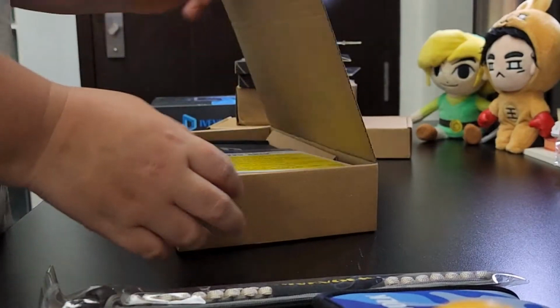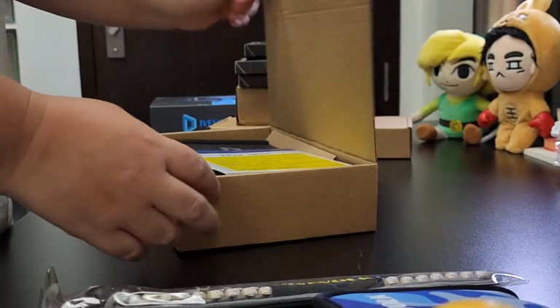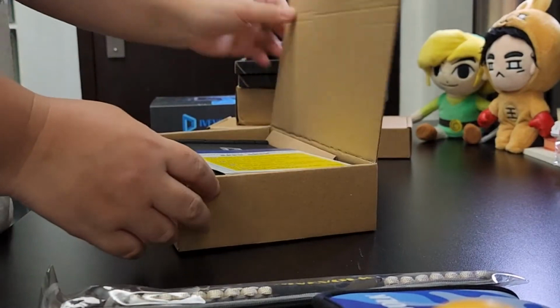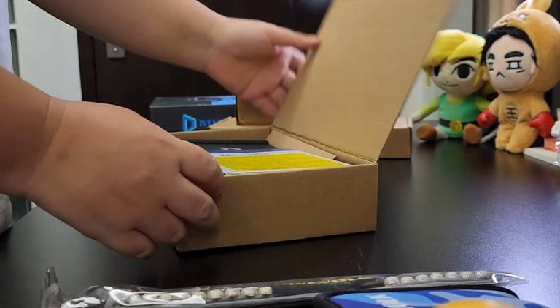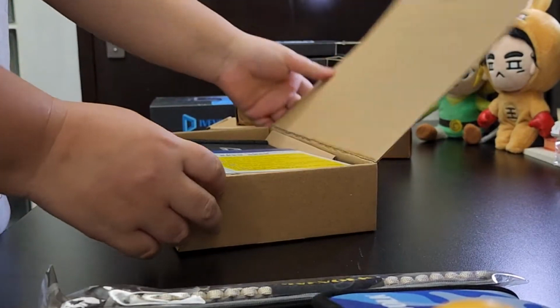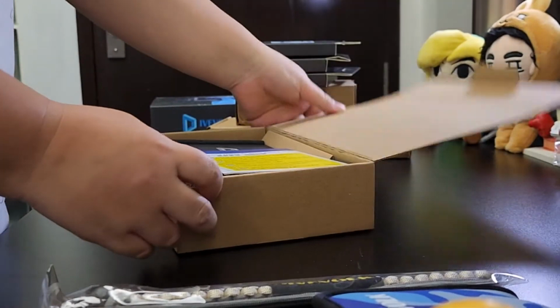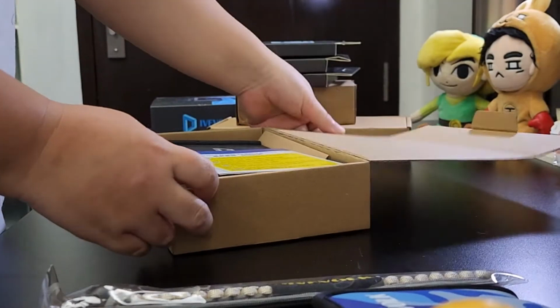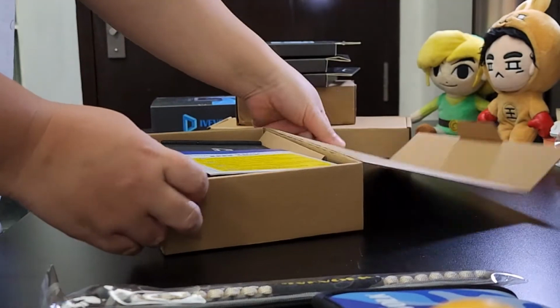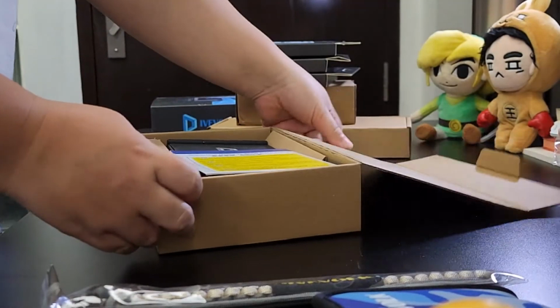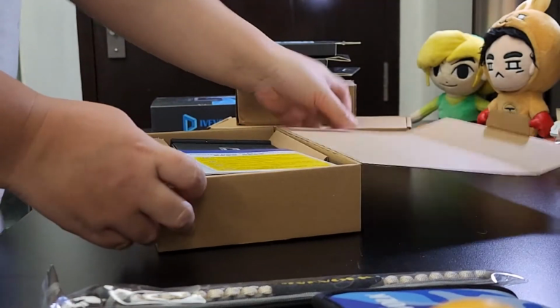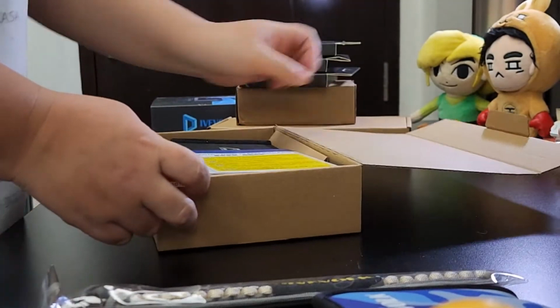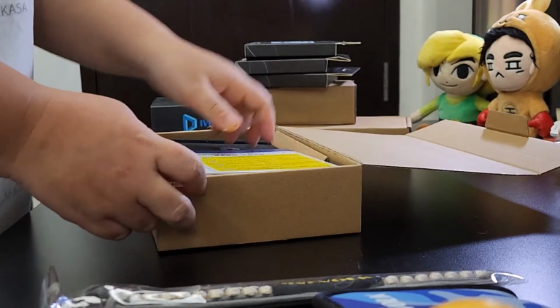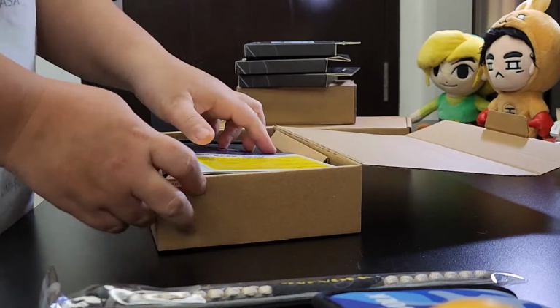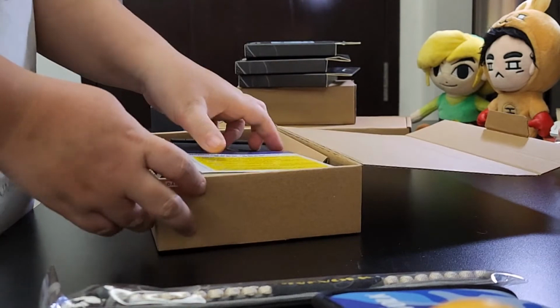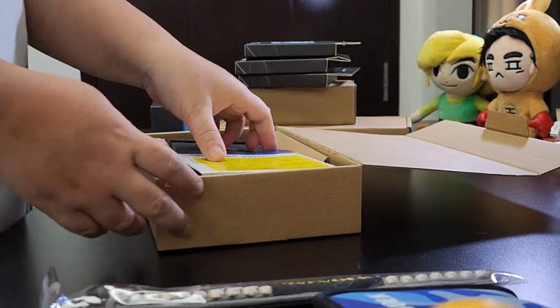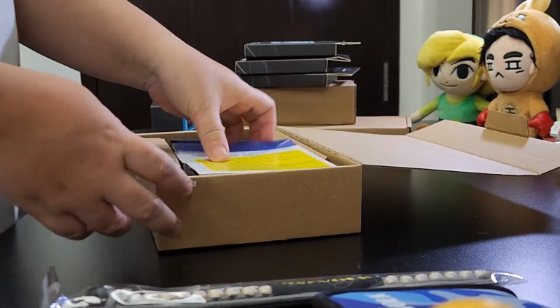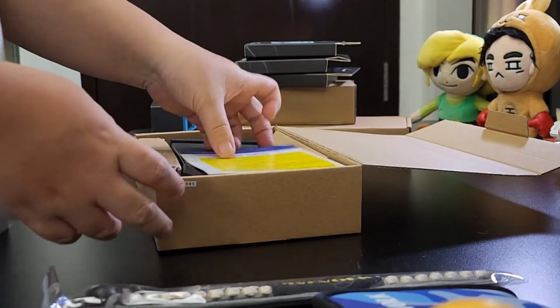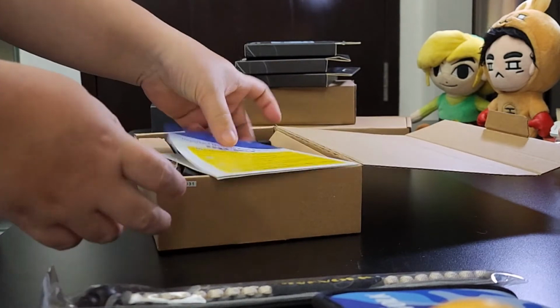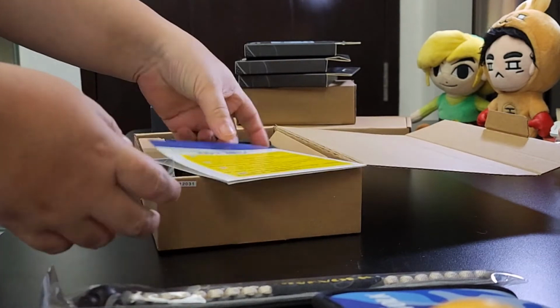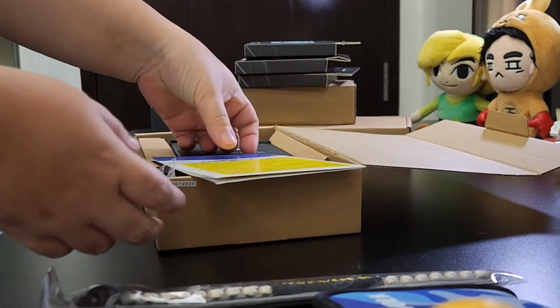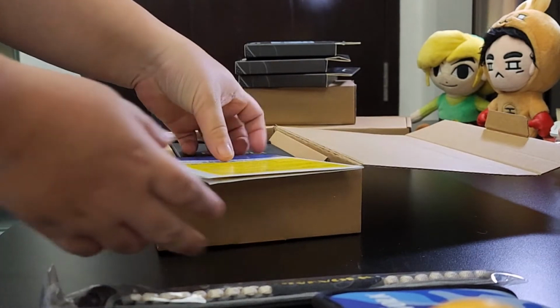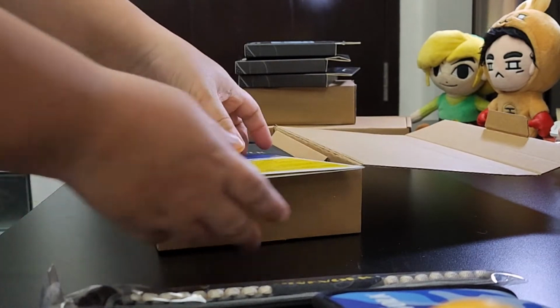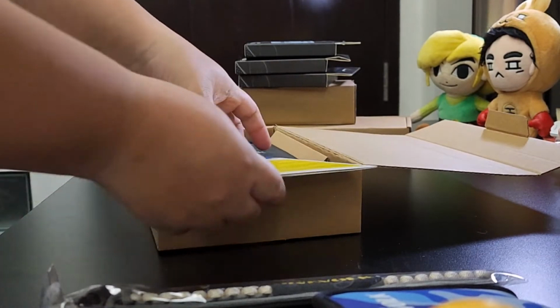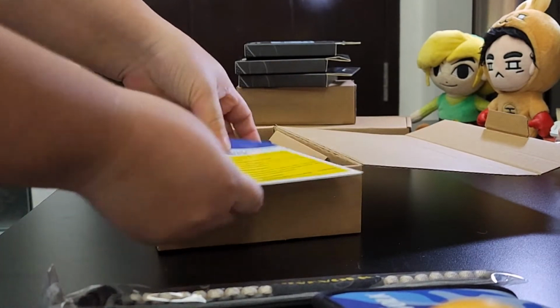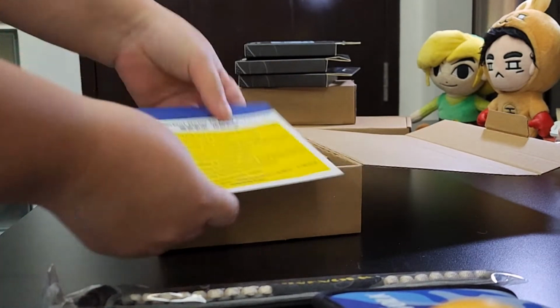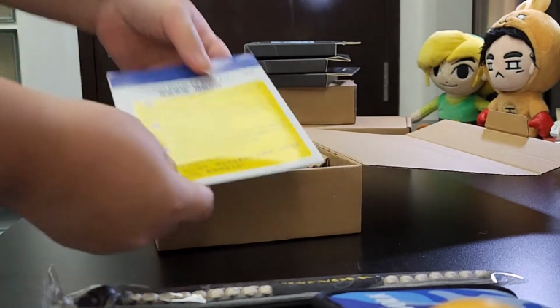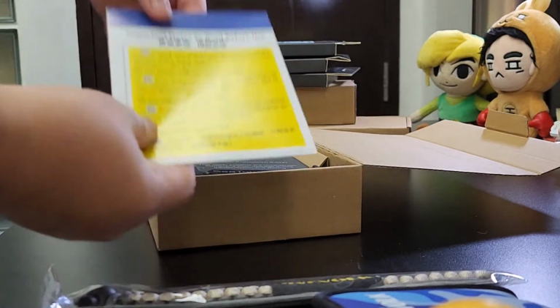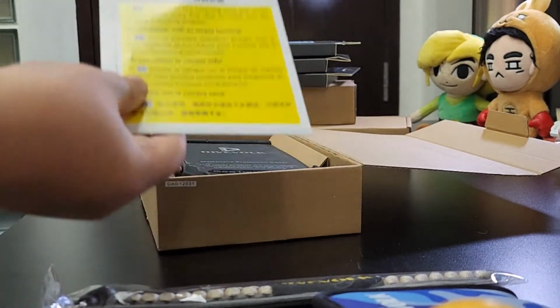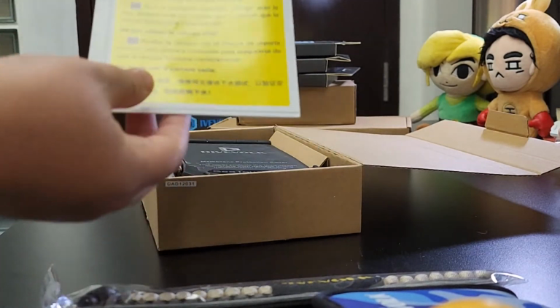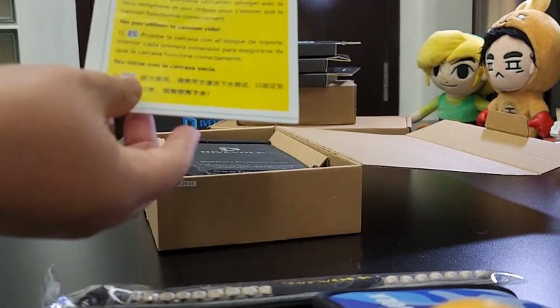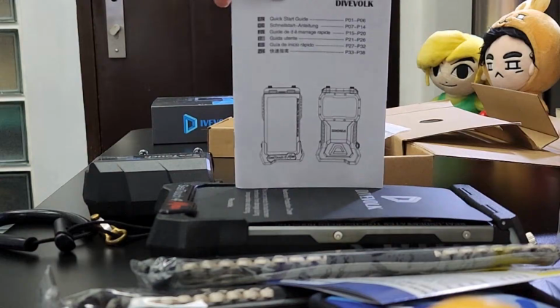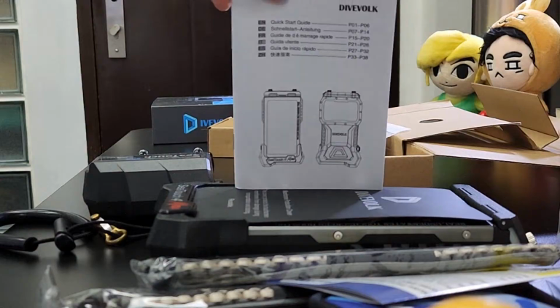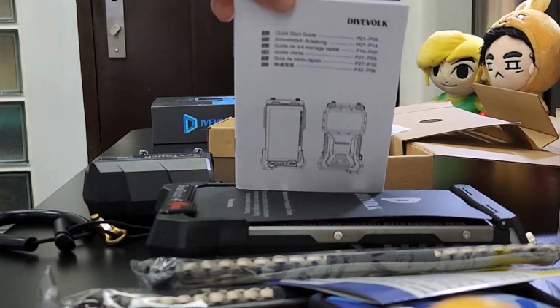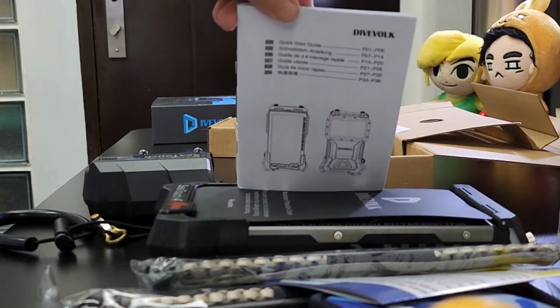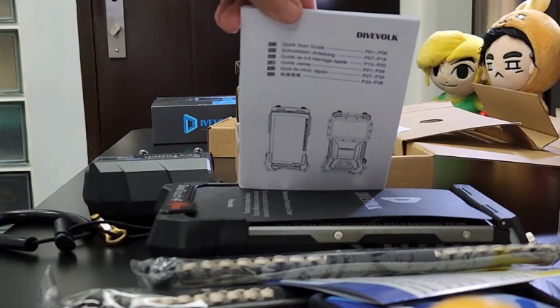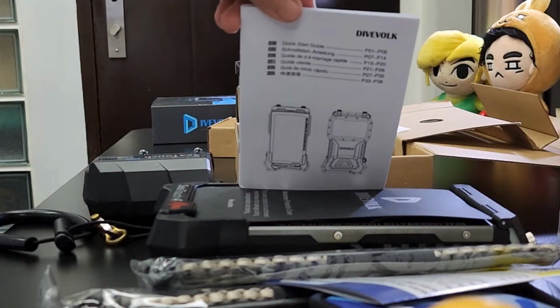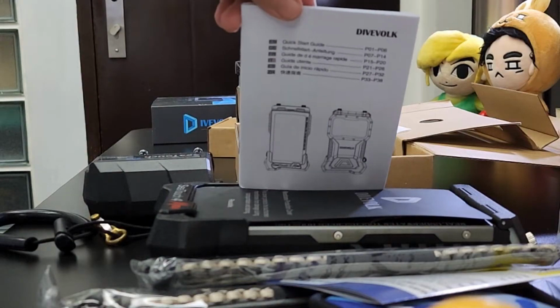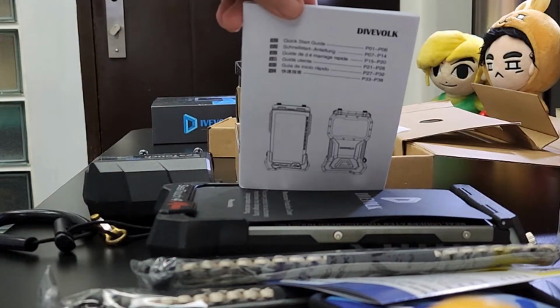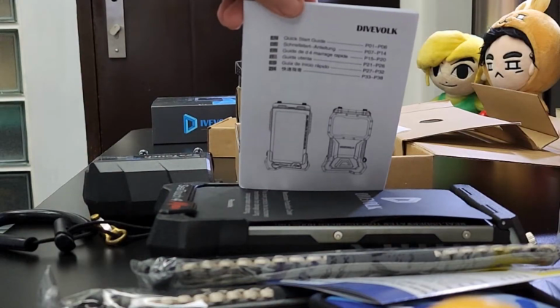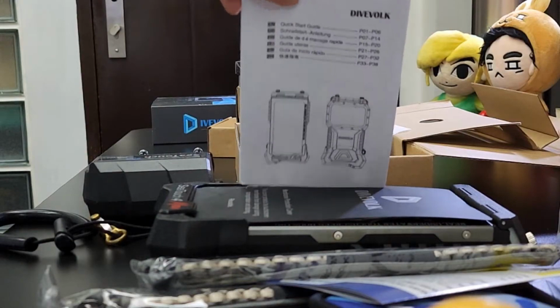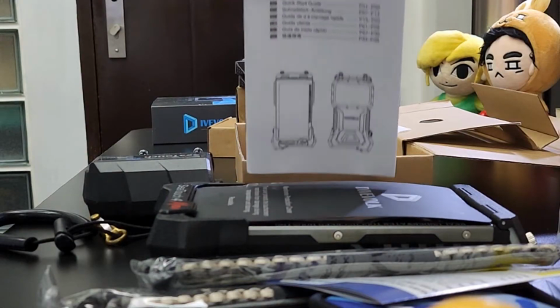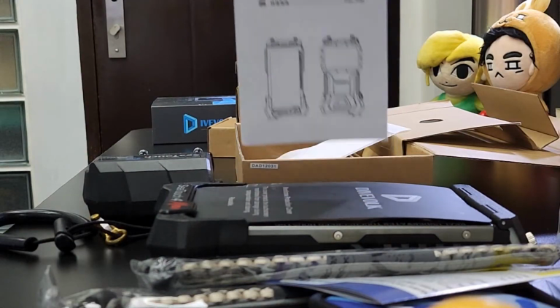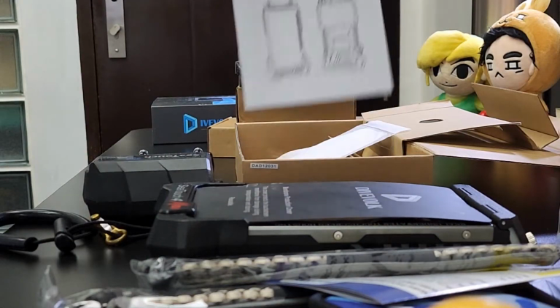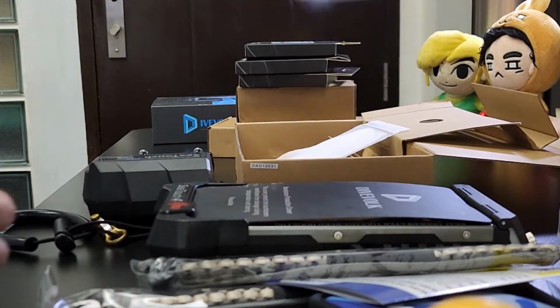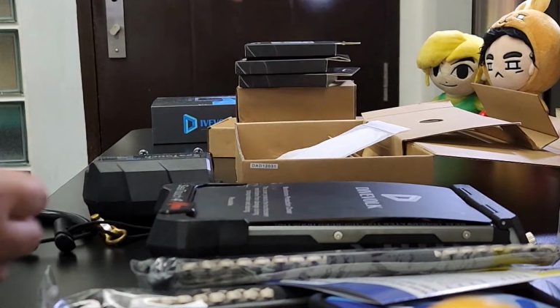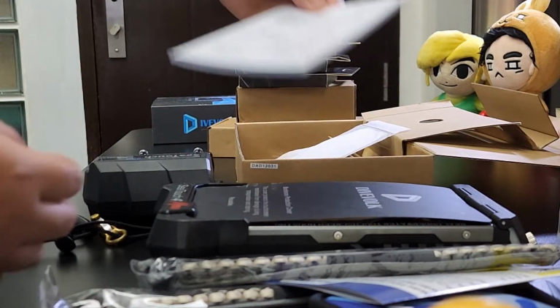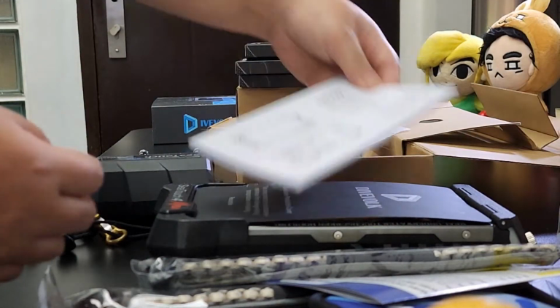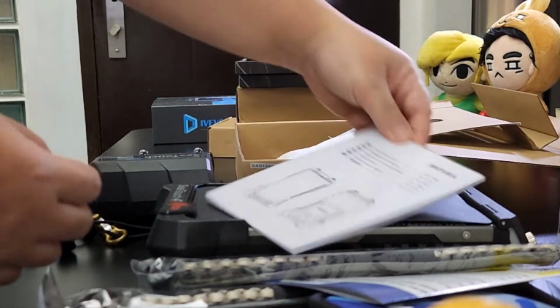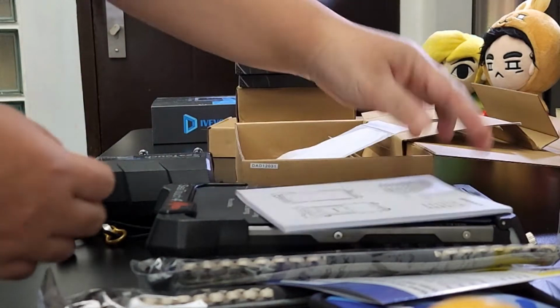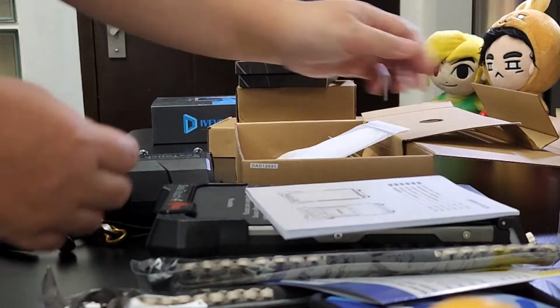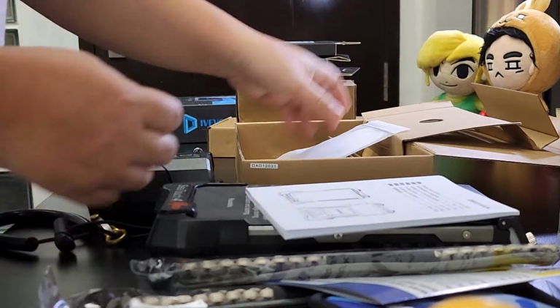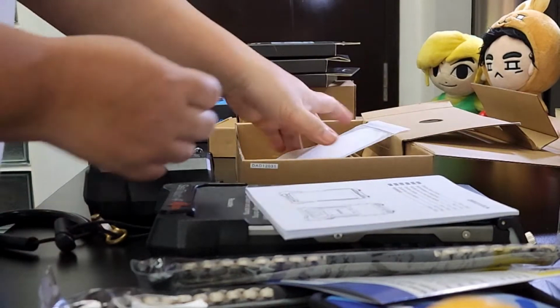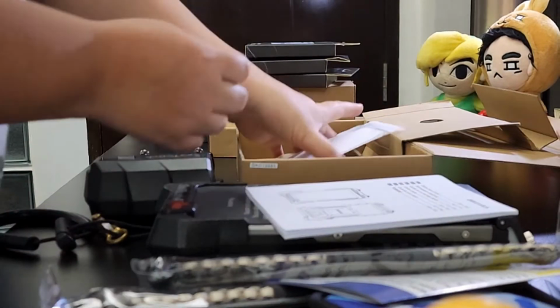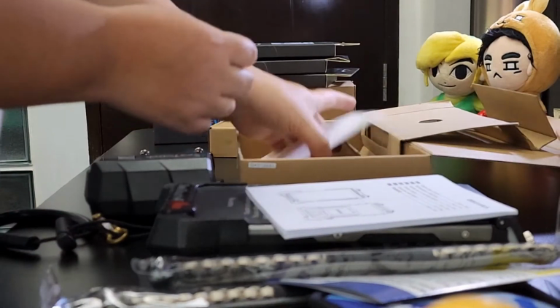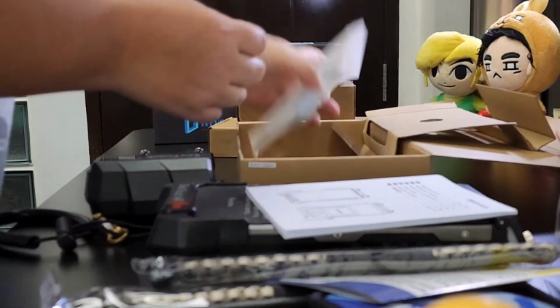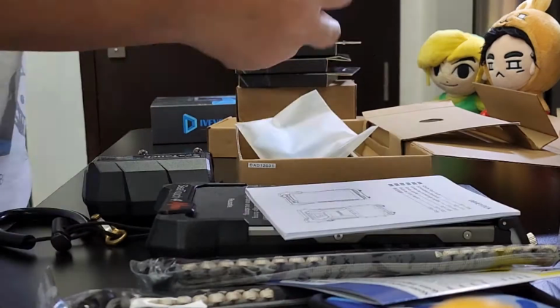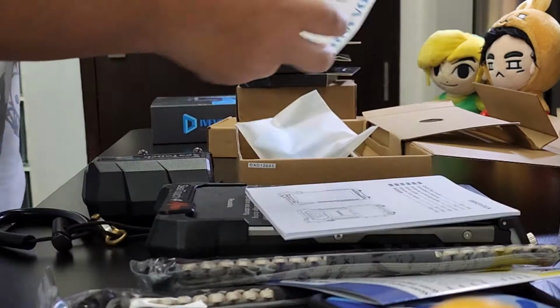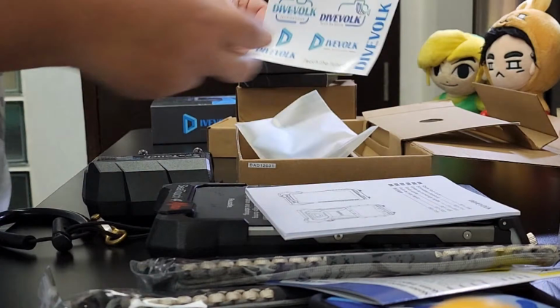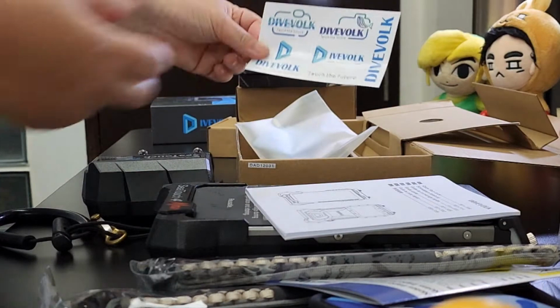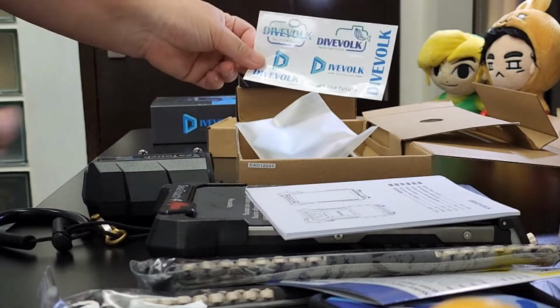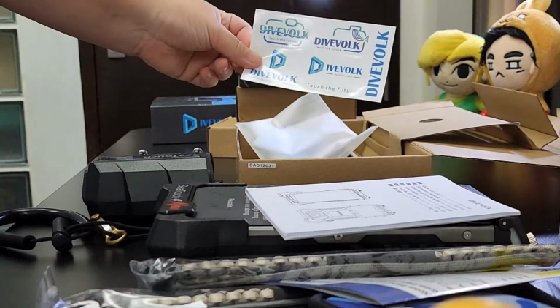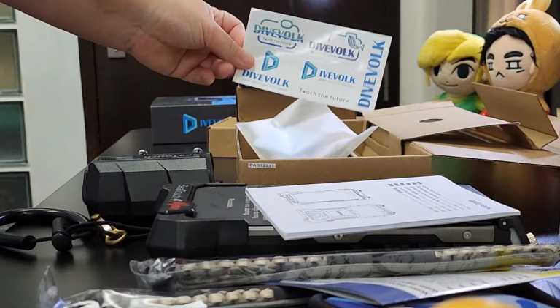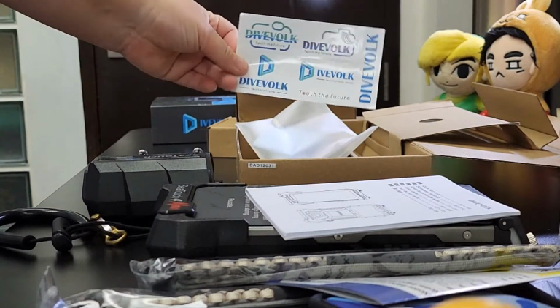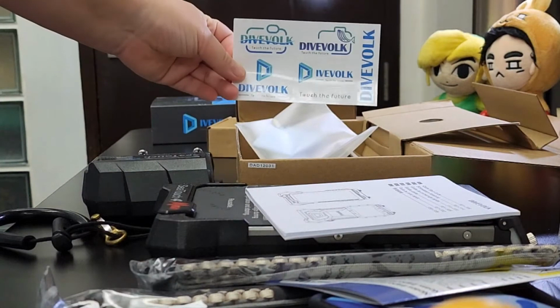It comes with the important notes, paper, manual, stickers, wiping cloth, extra gasket, and lens brush.